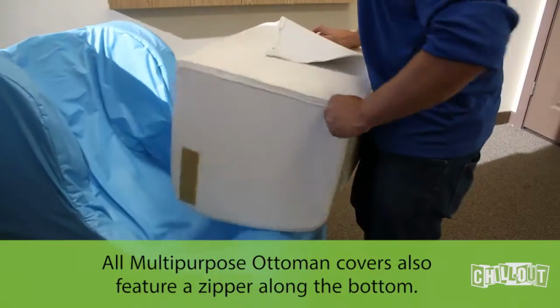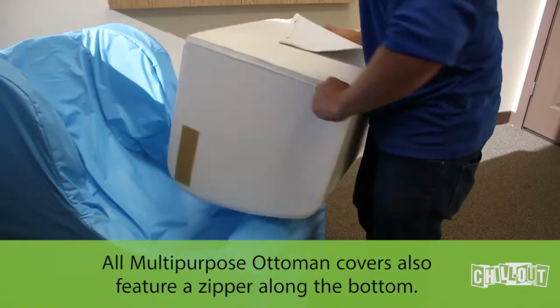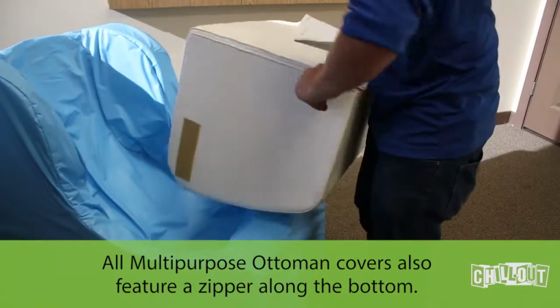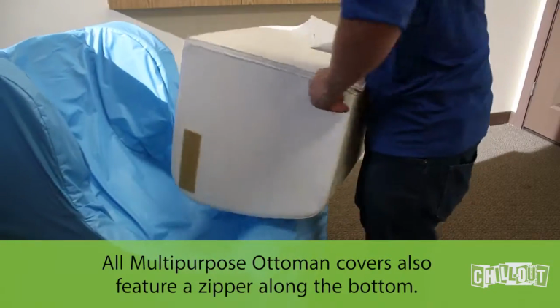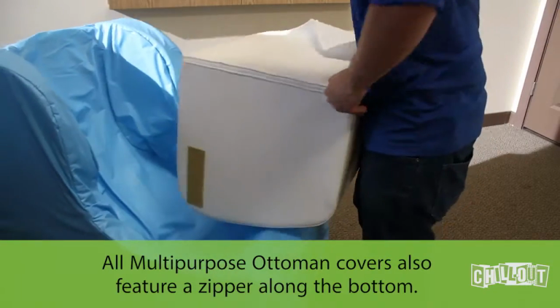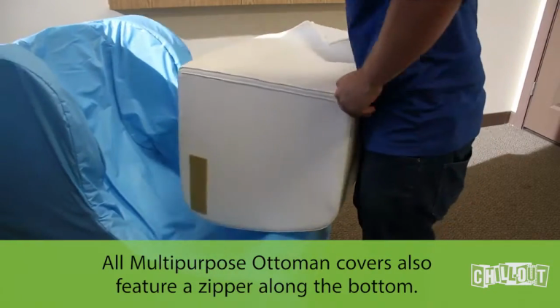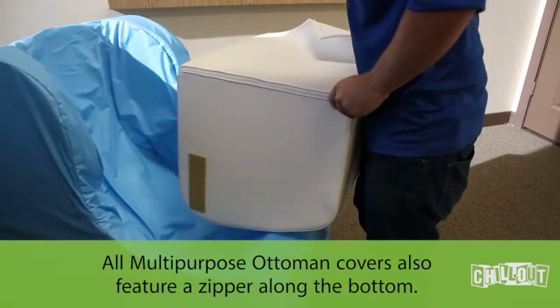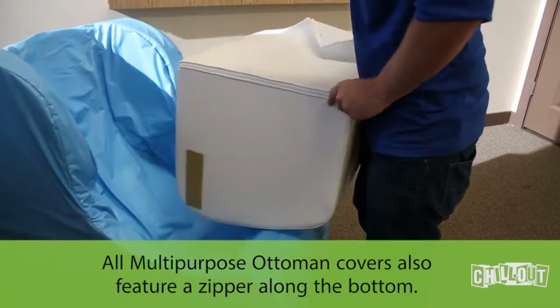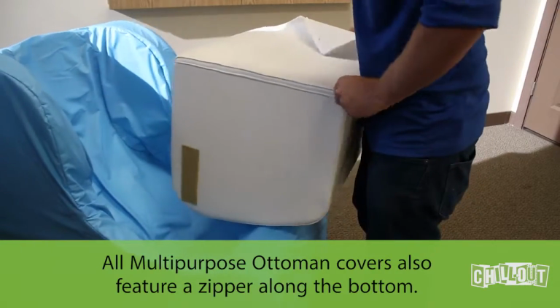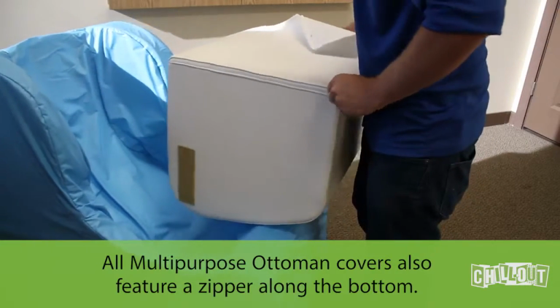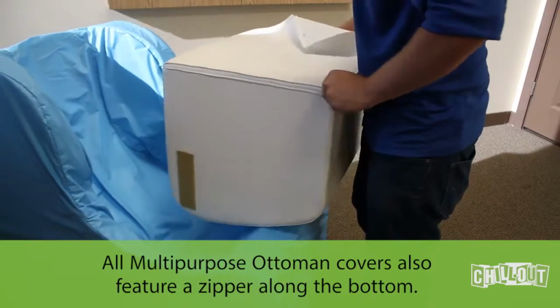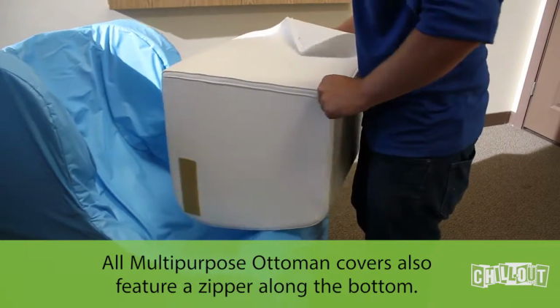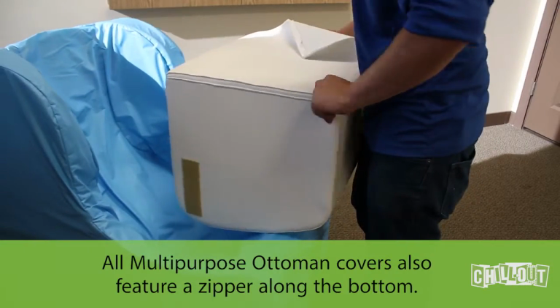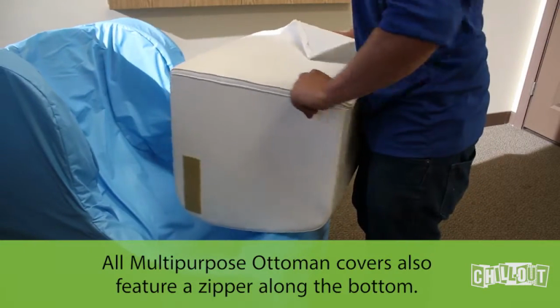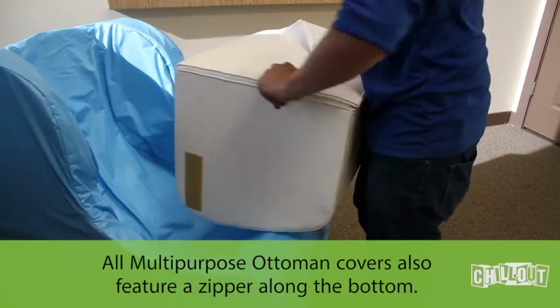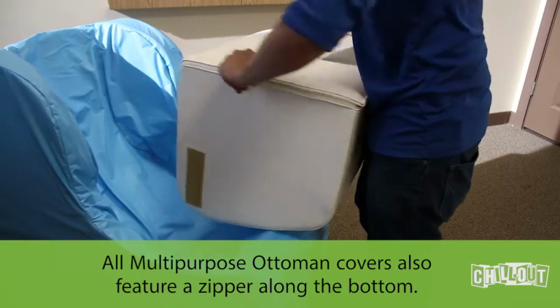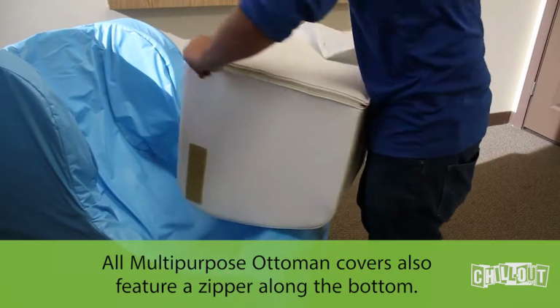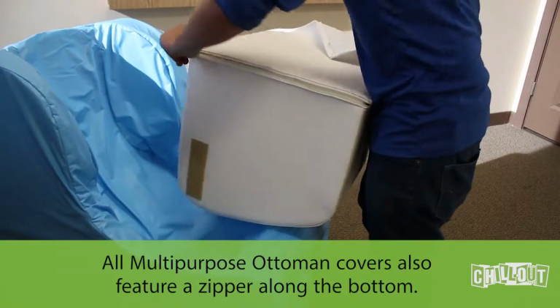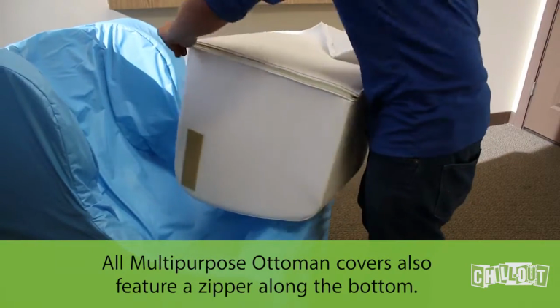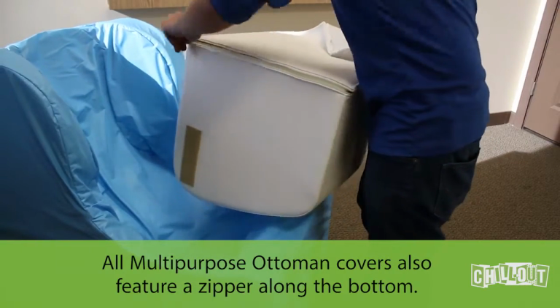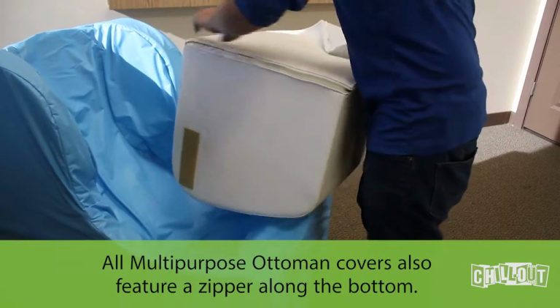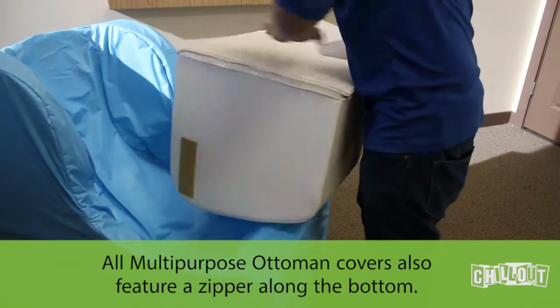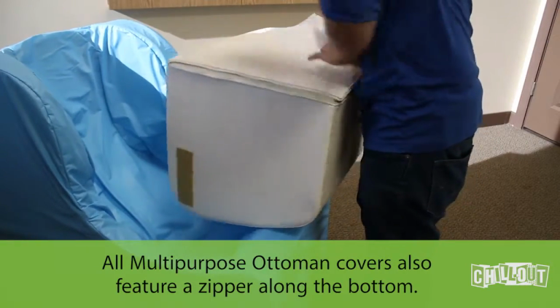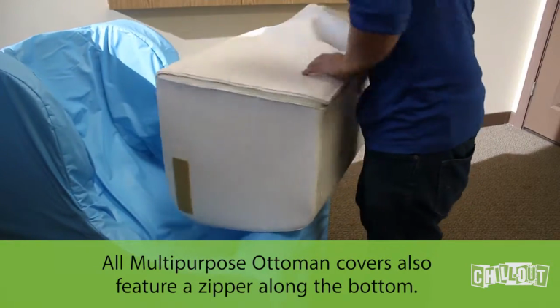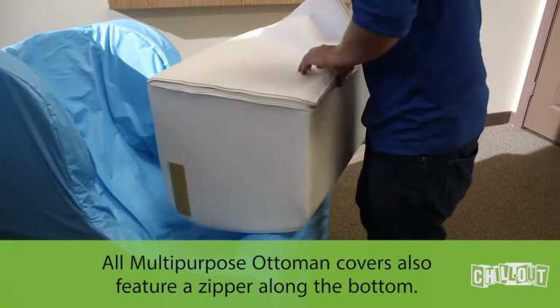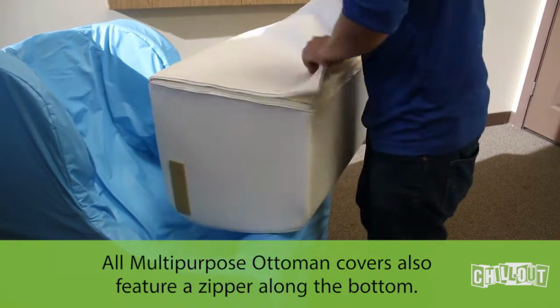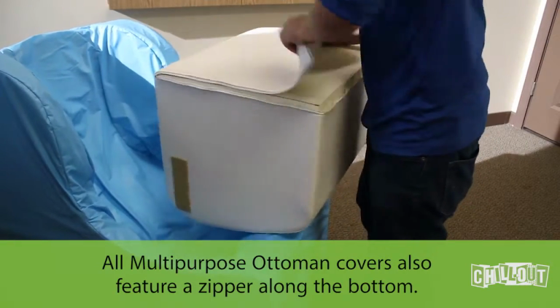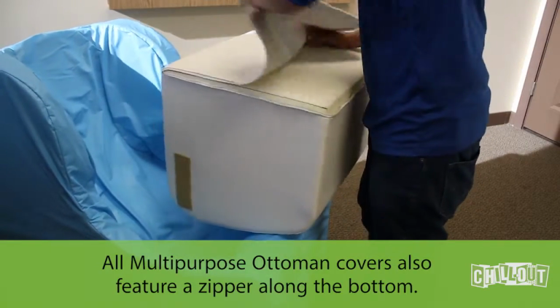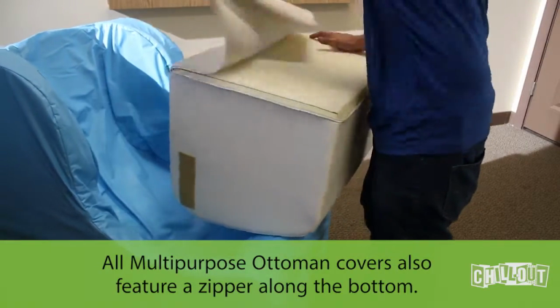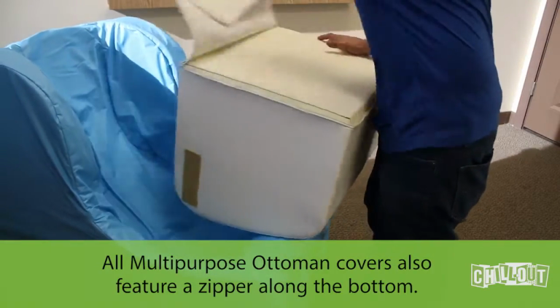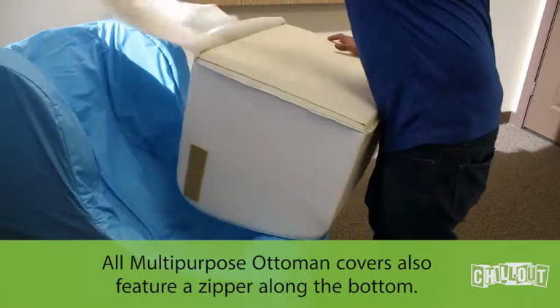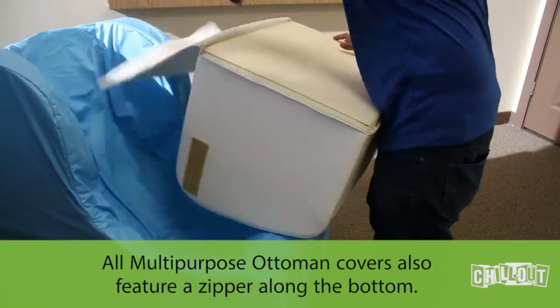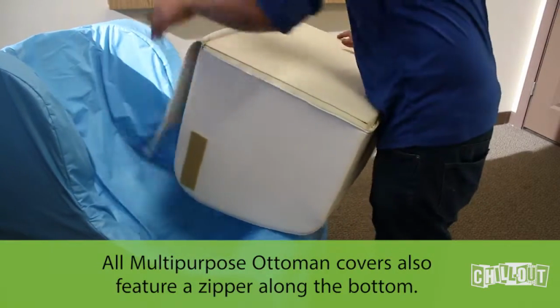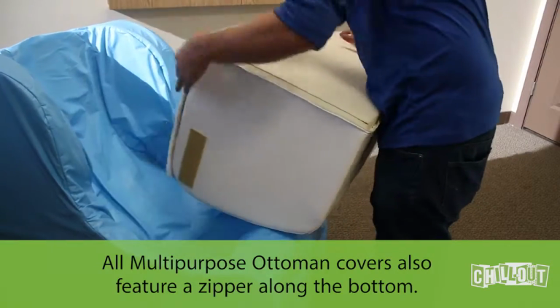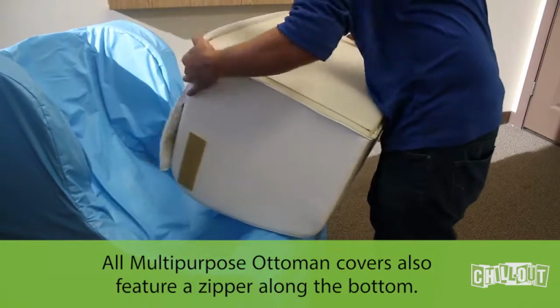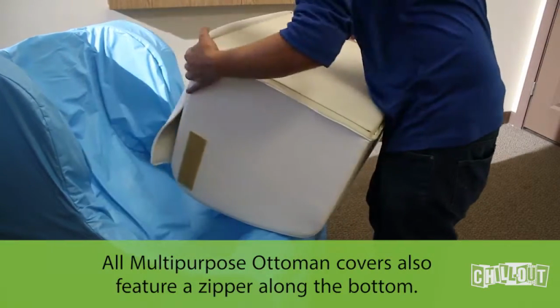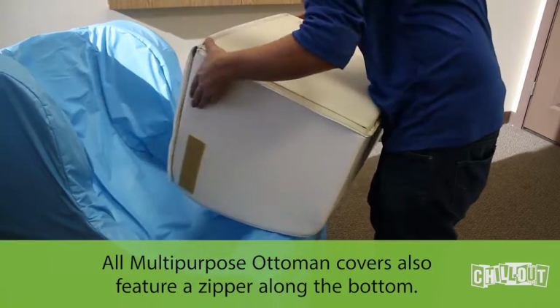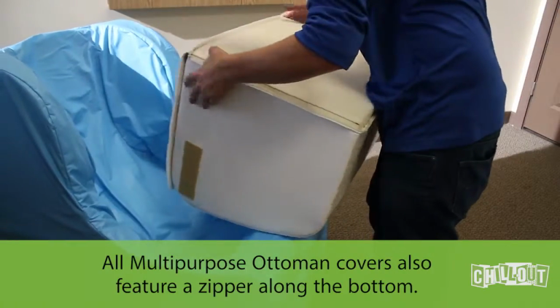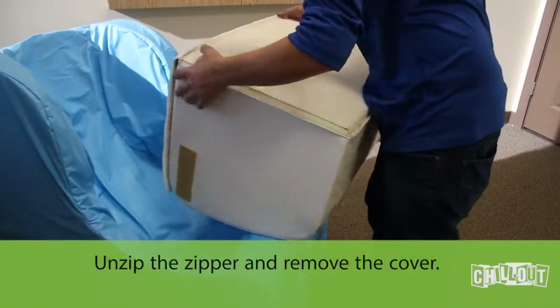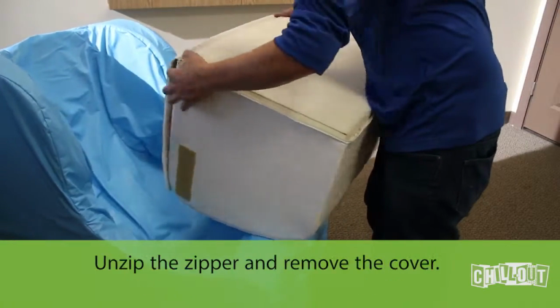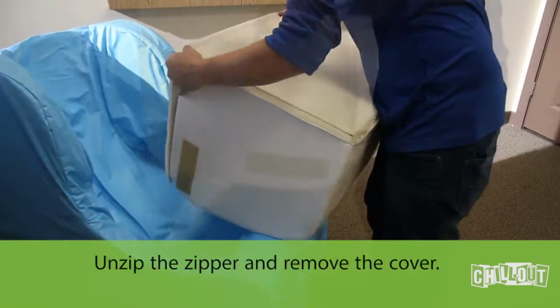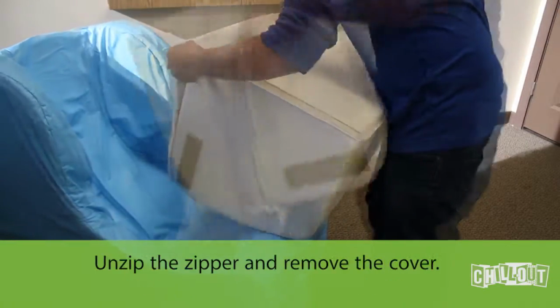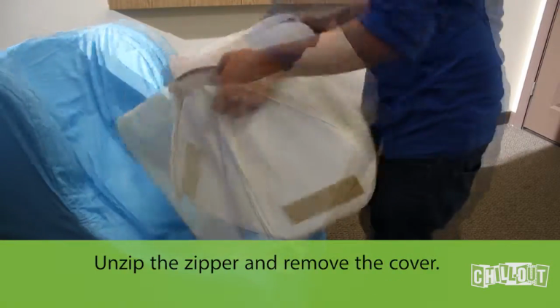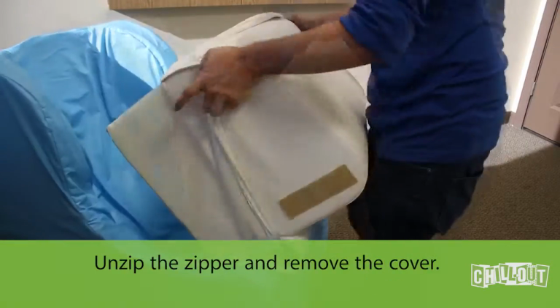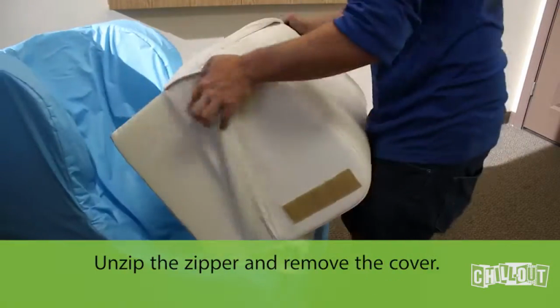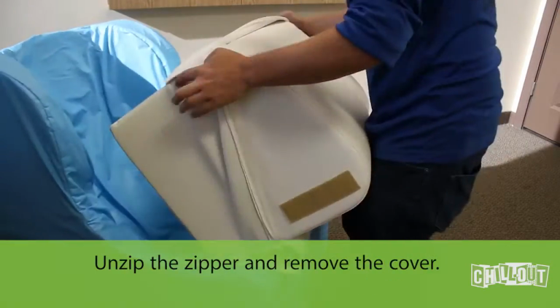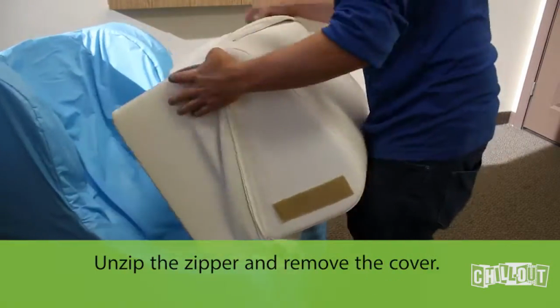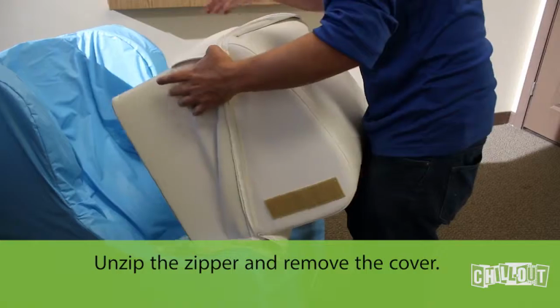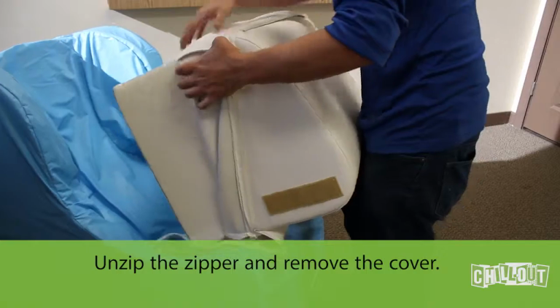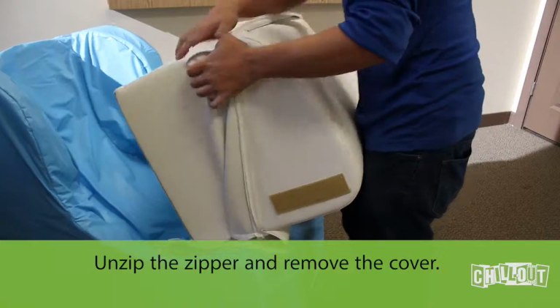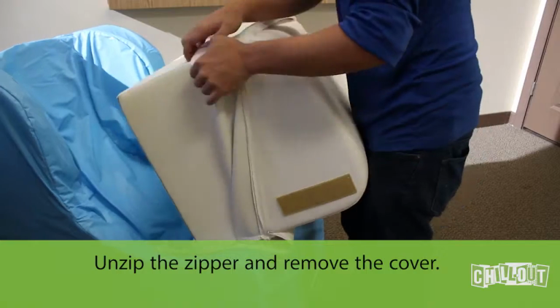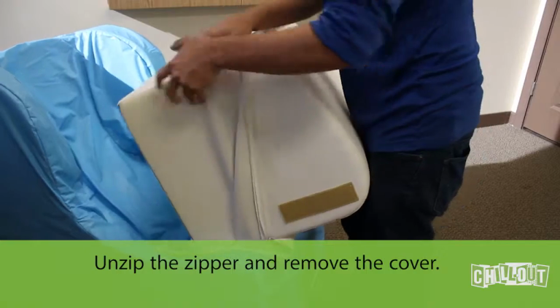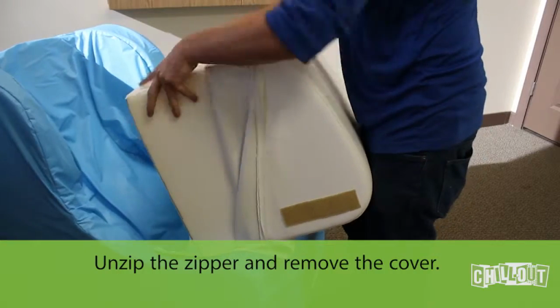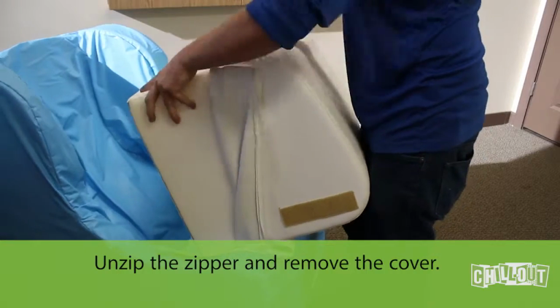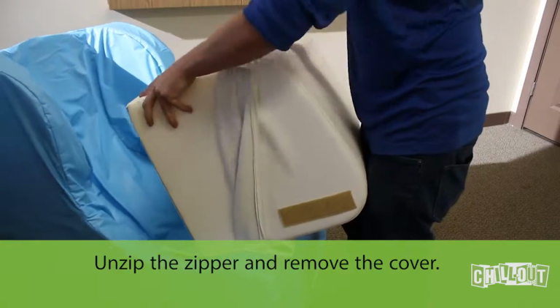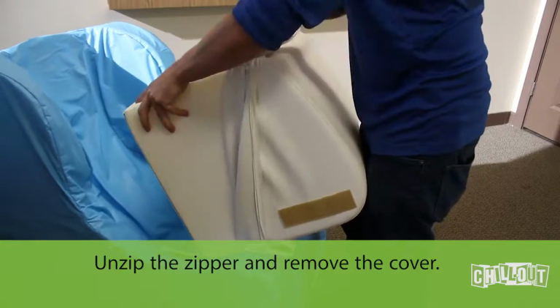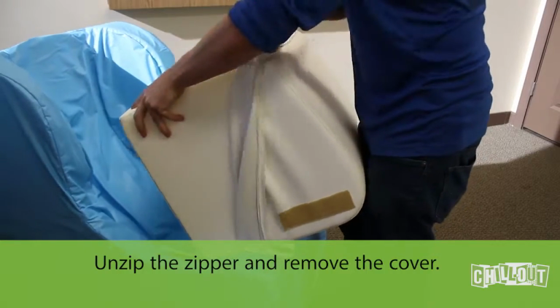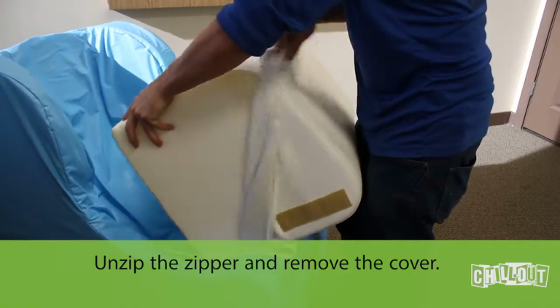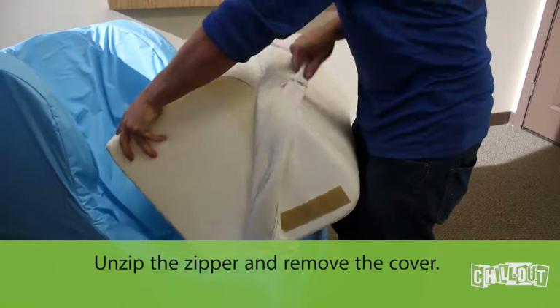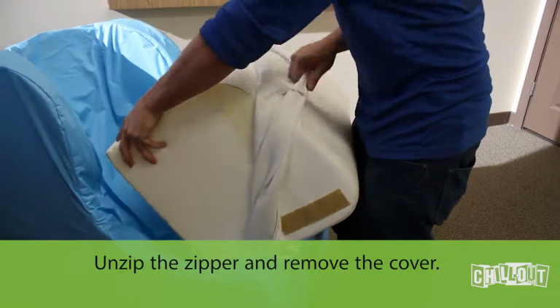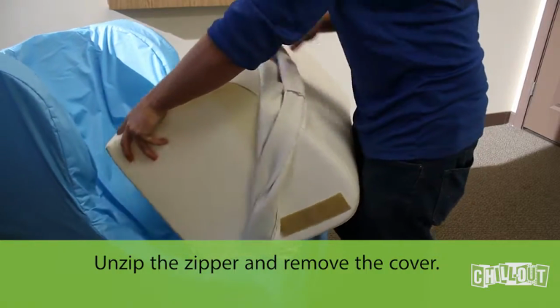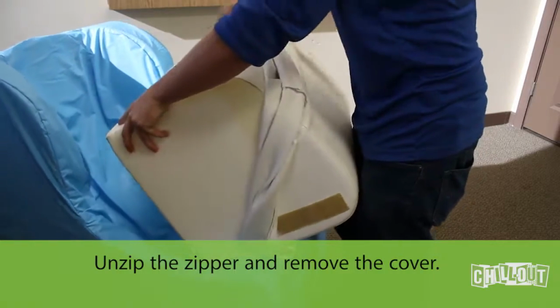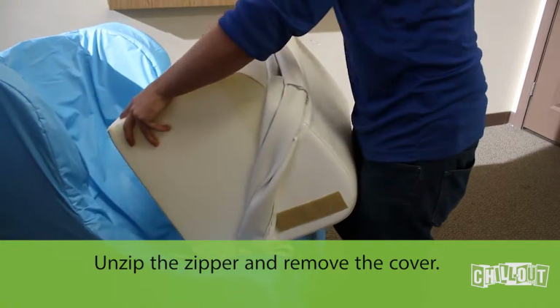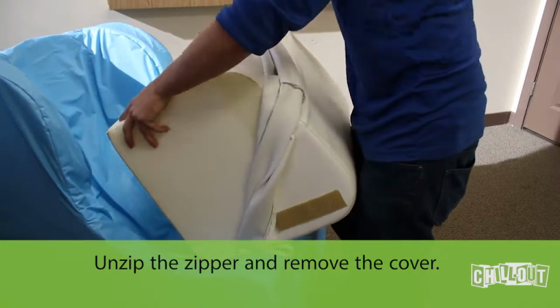All multi-purpose ottoman covers also feature a zipper along the bottom. Unzip the zipper and remove the cover.